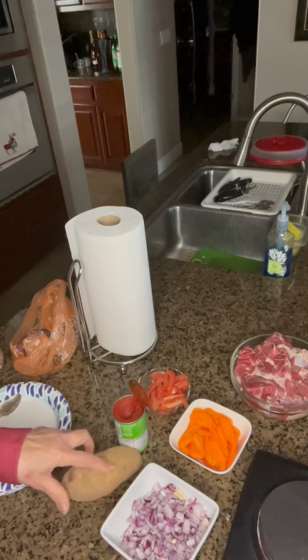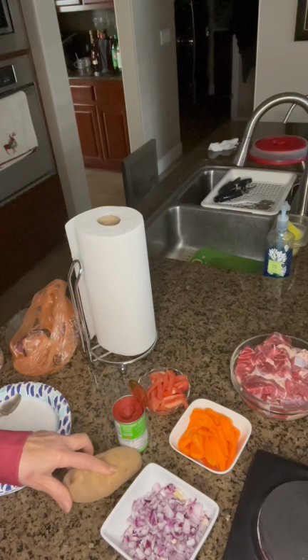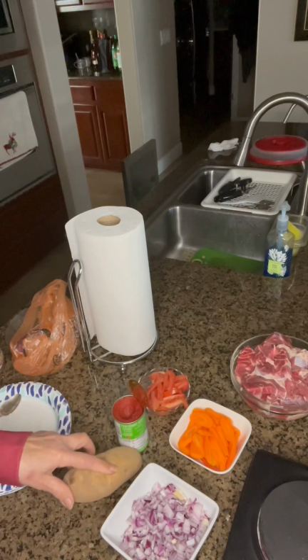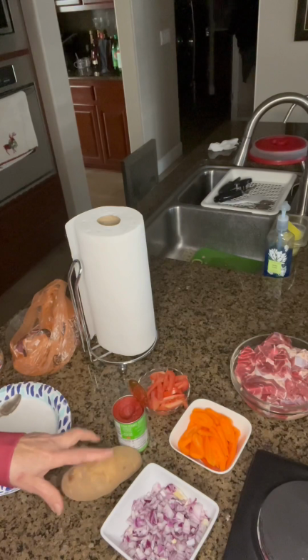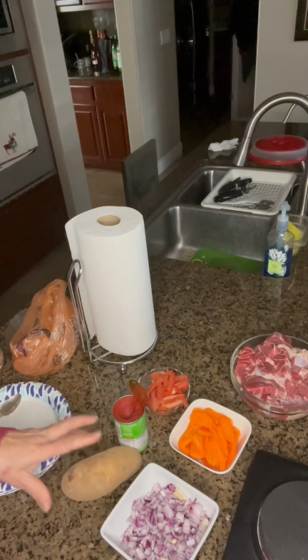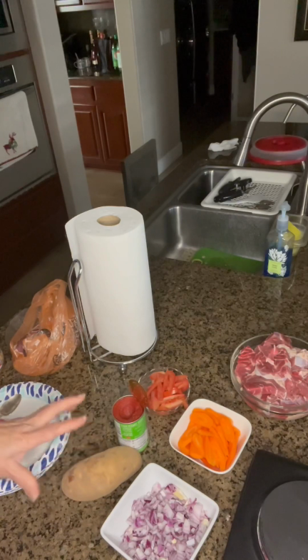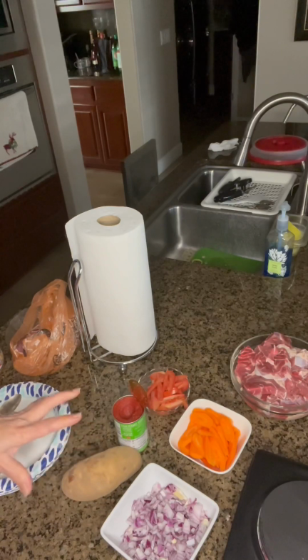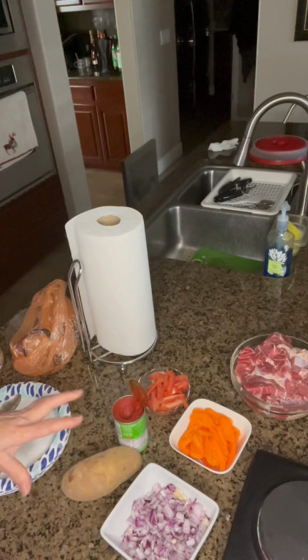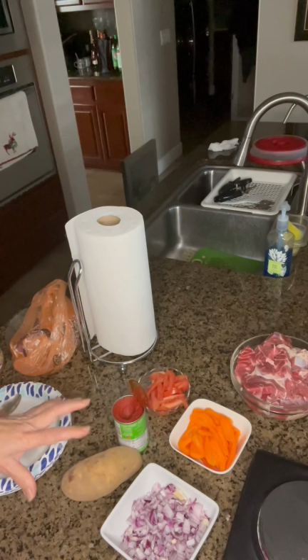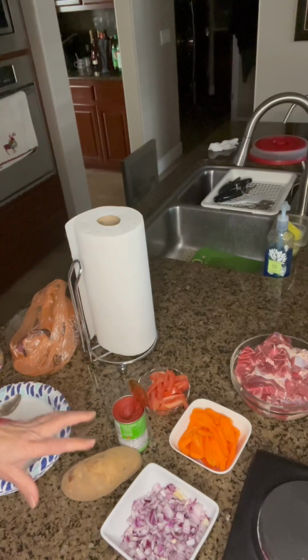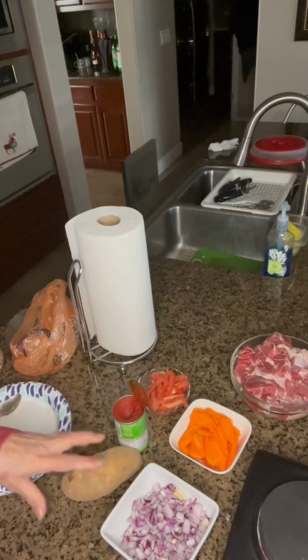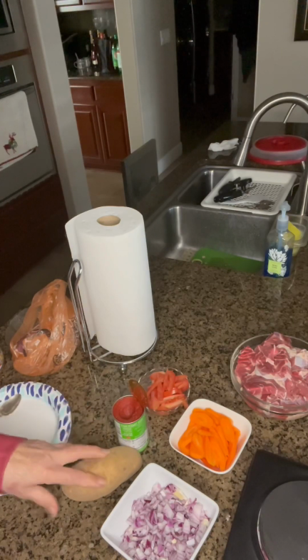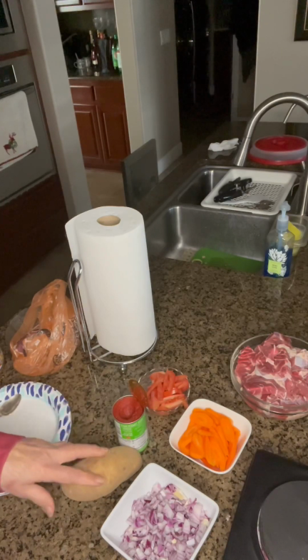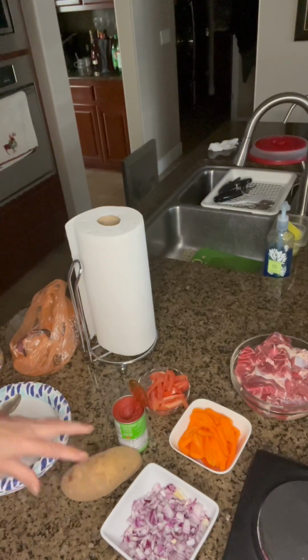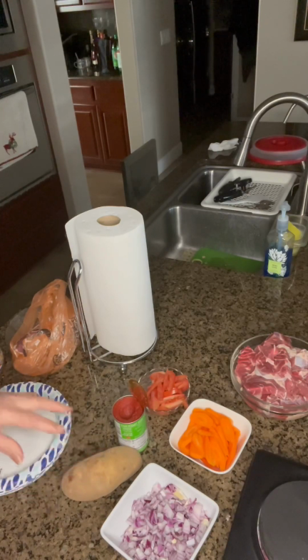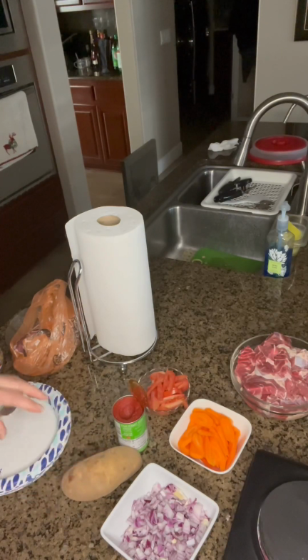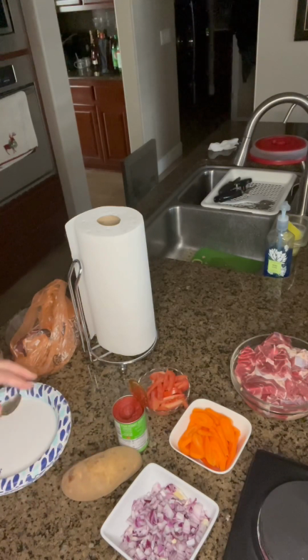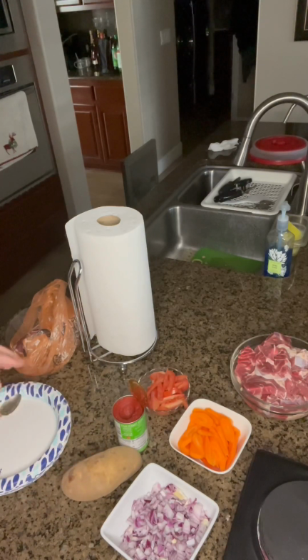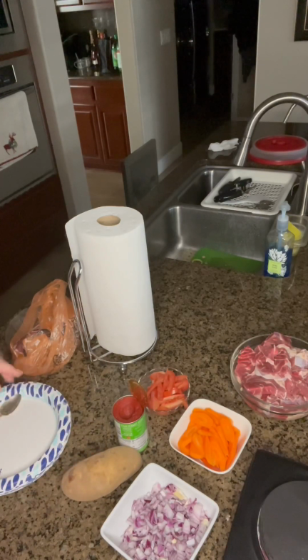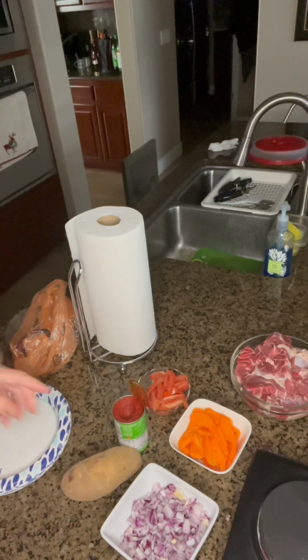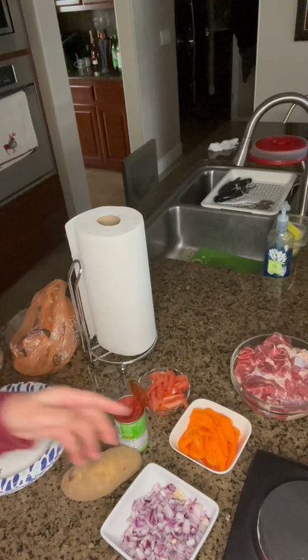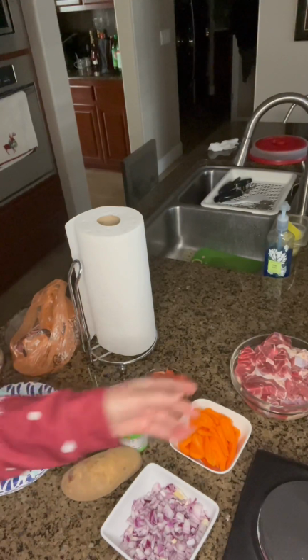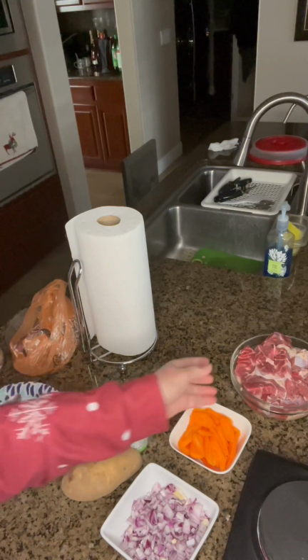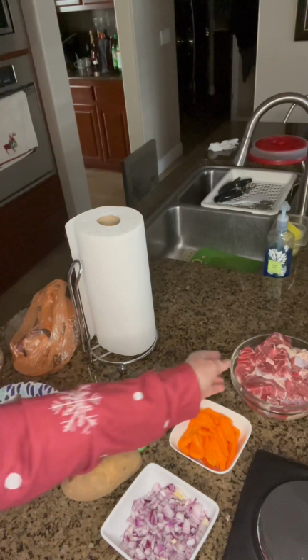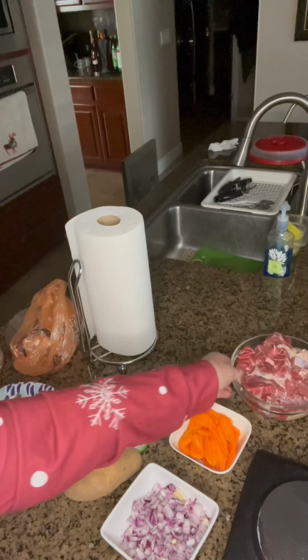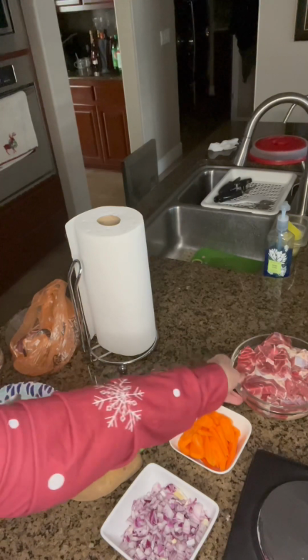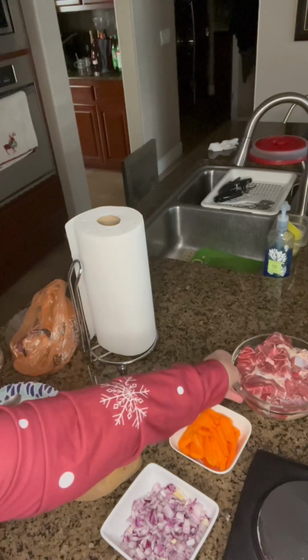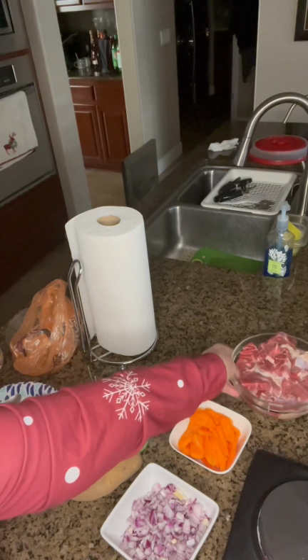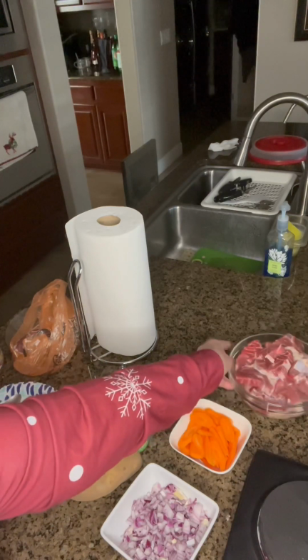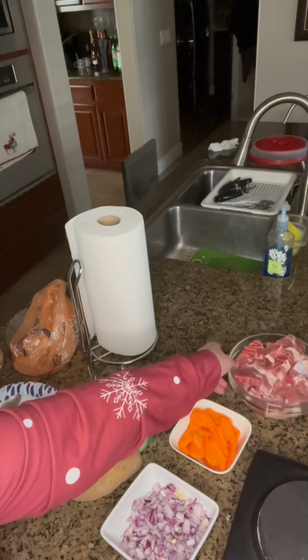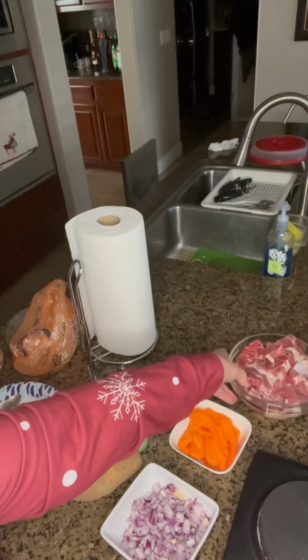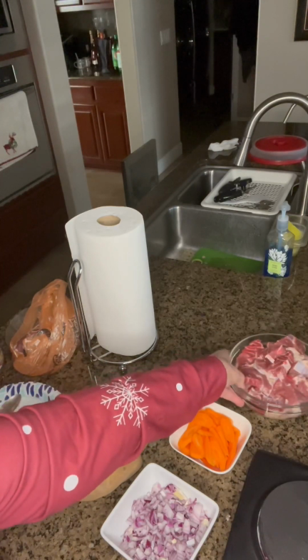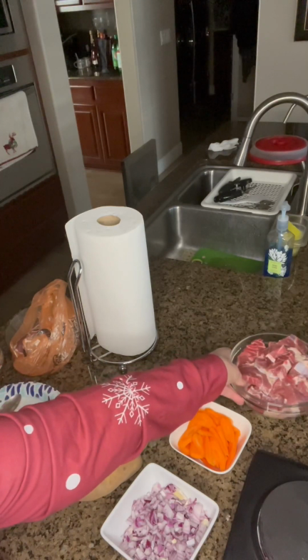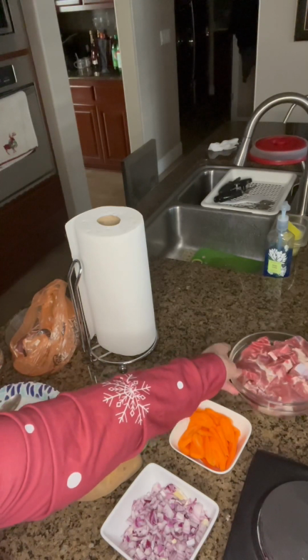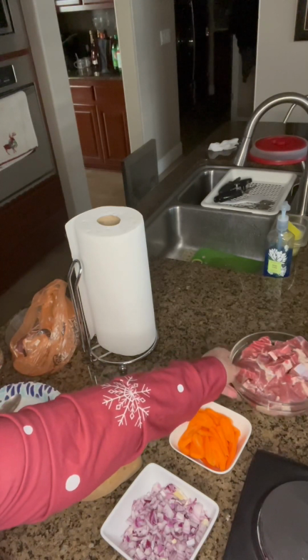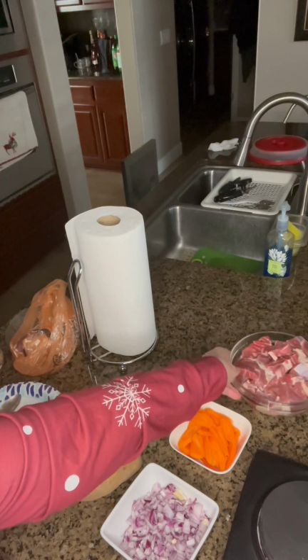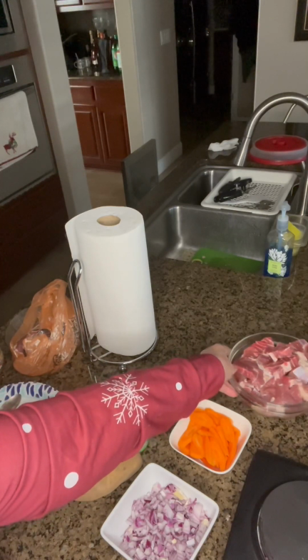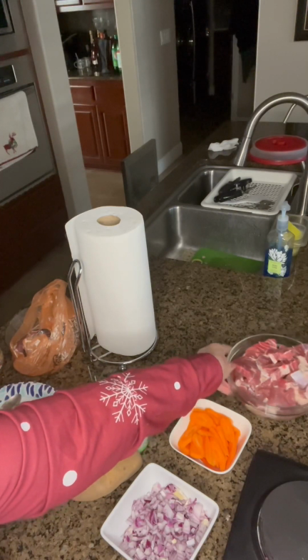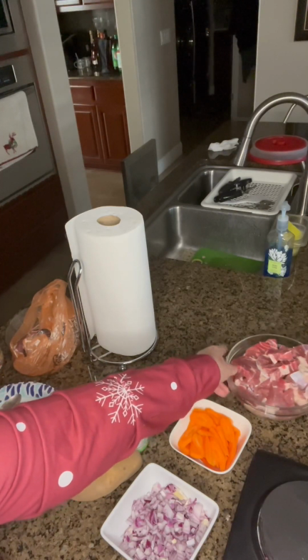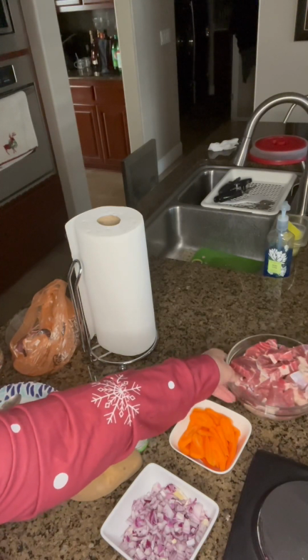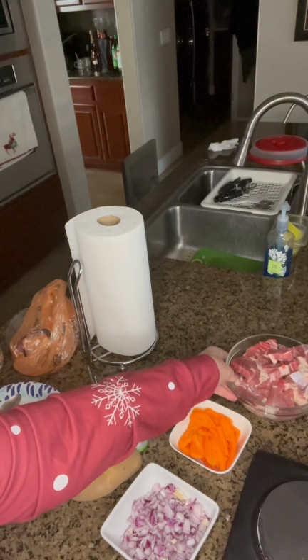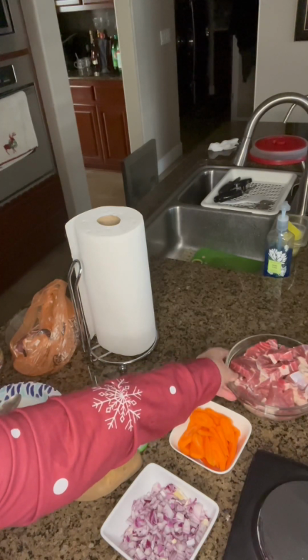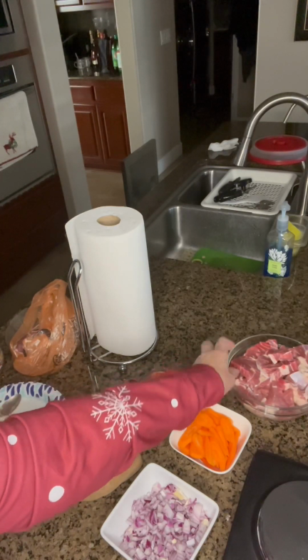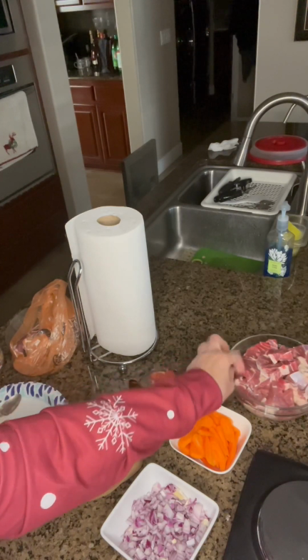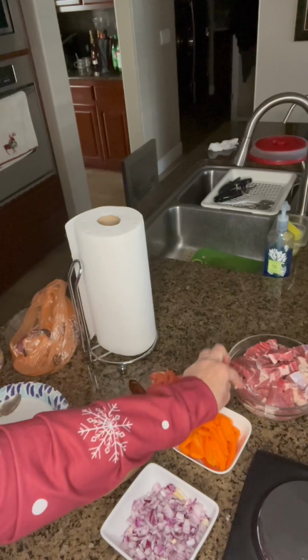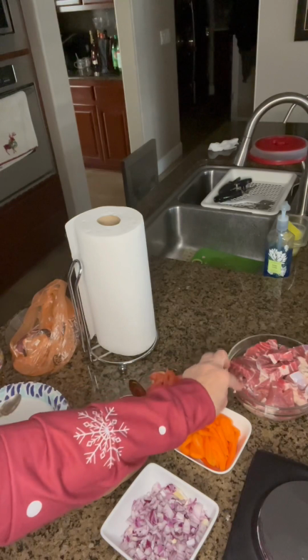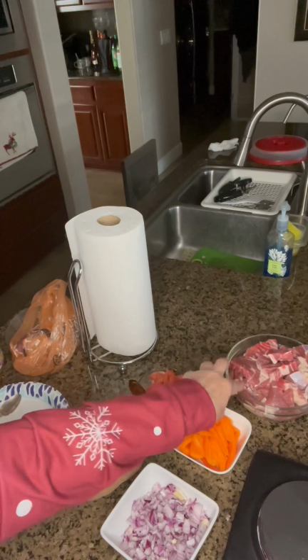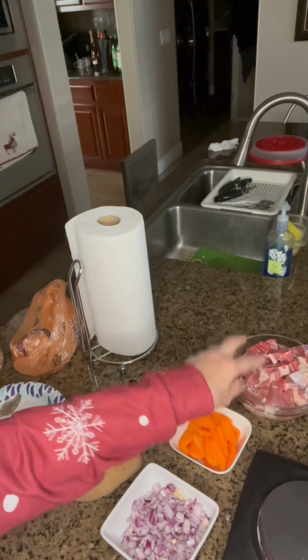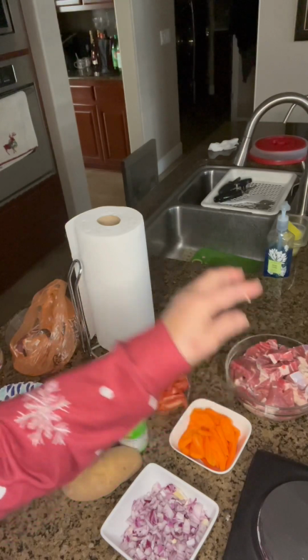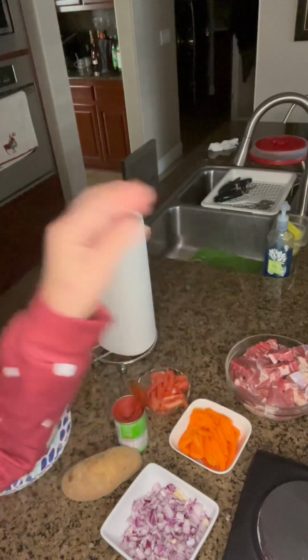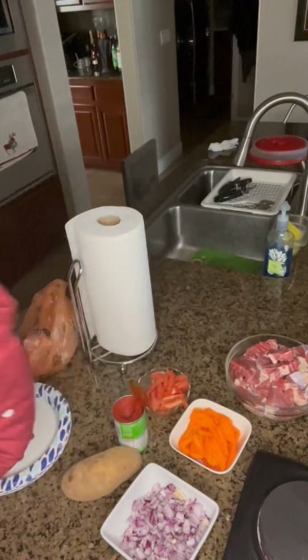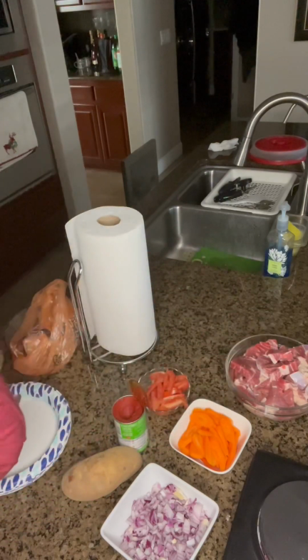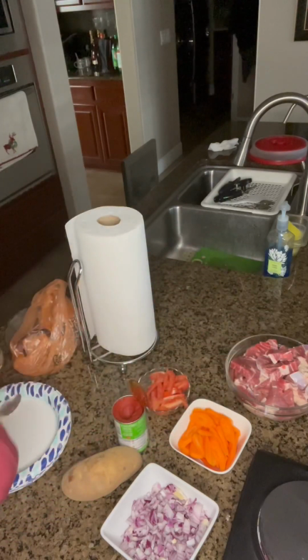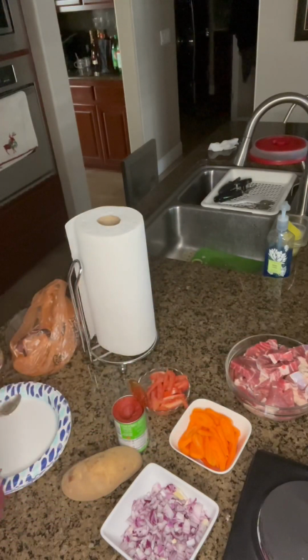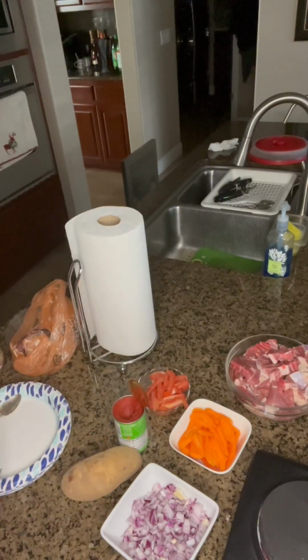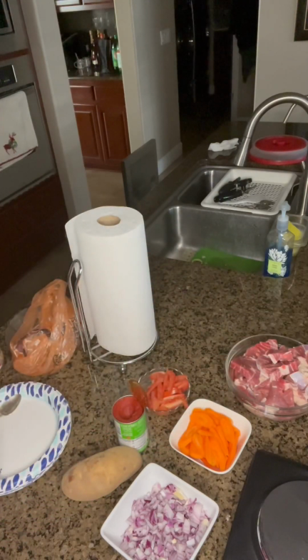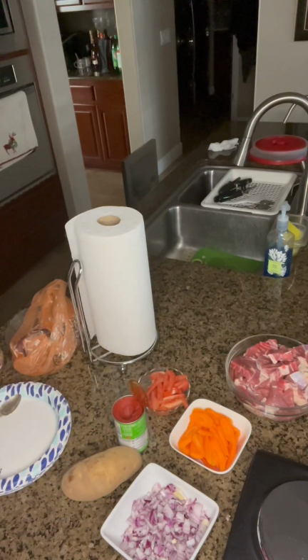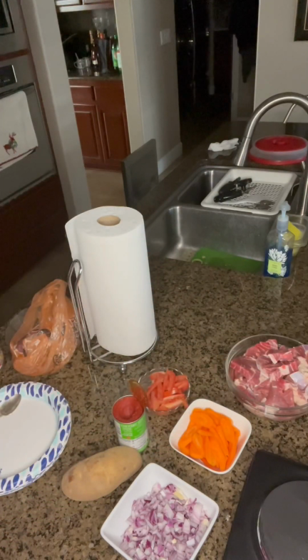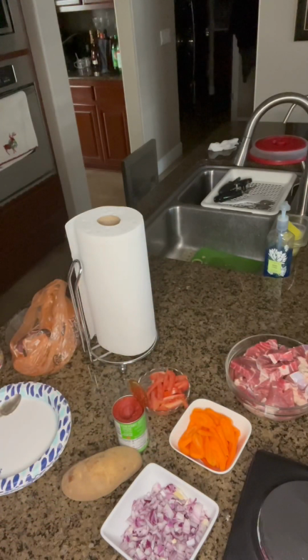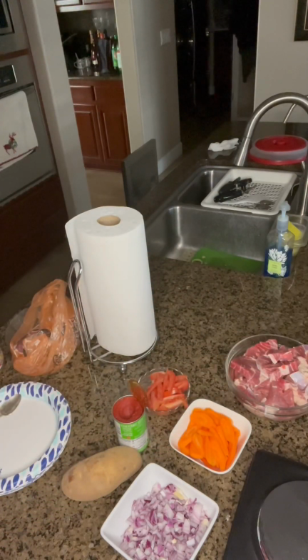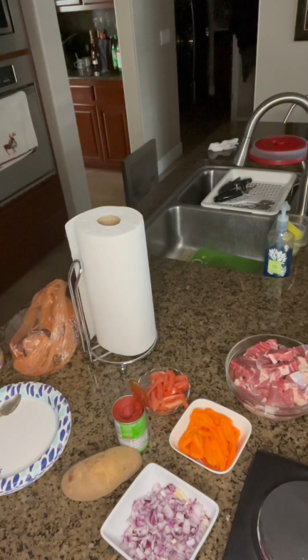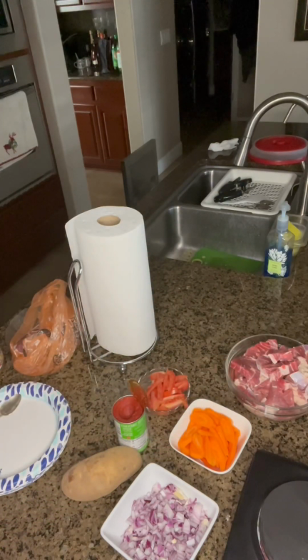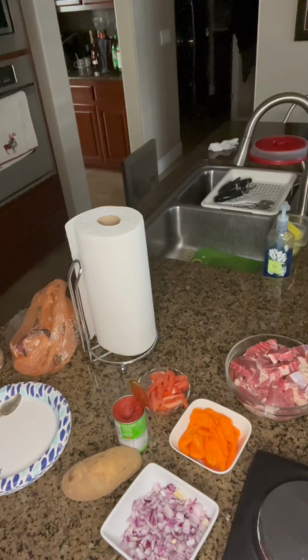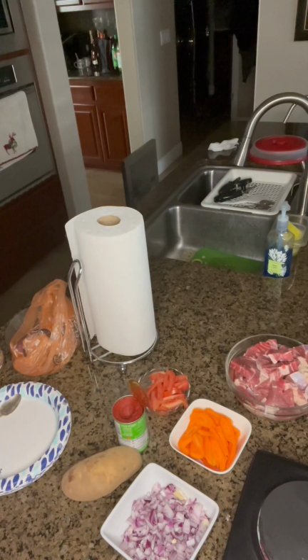This is just for two people, so I'm making maybe about two pounds of beef shank.